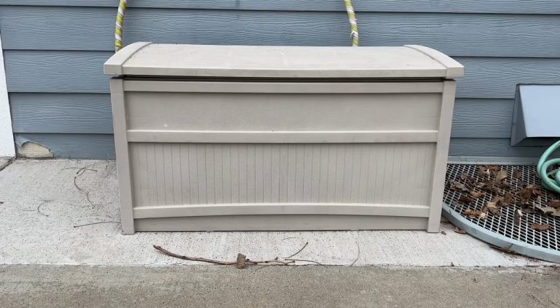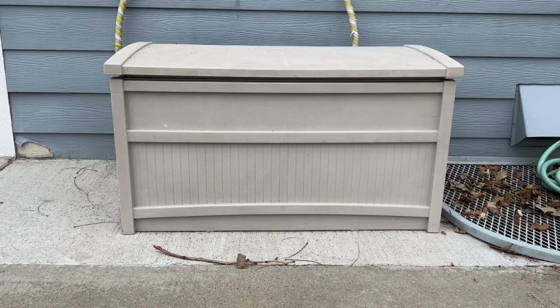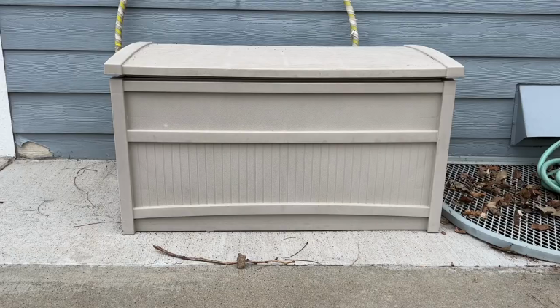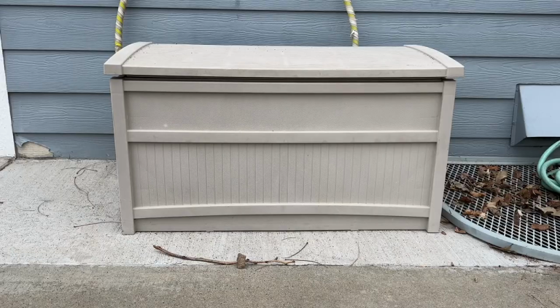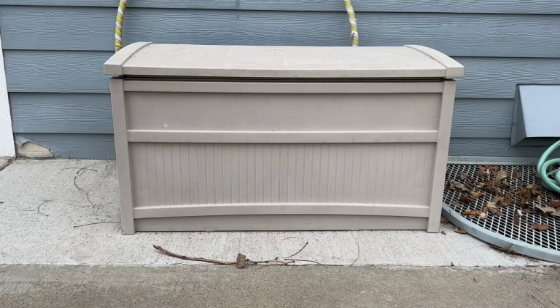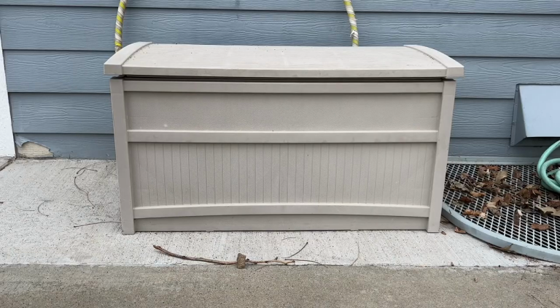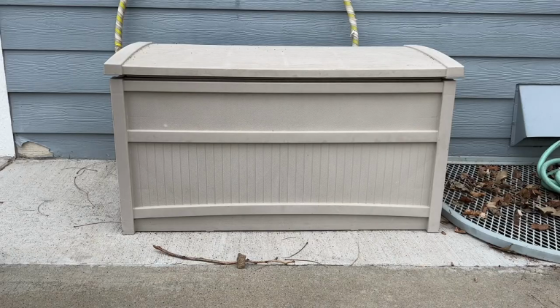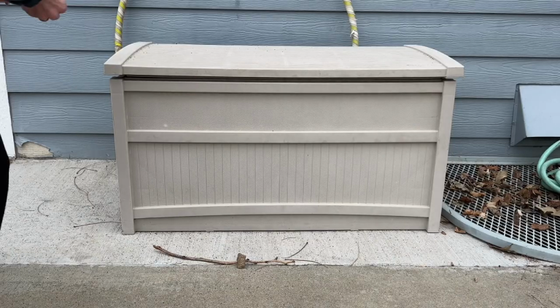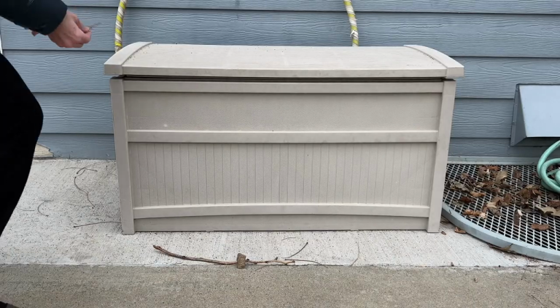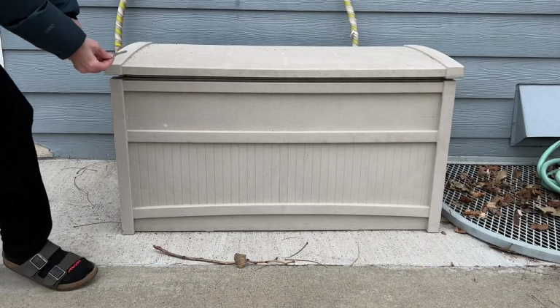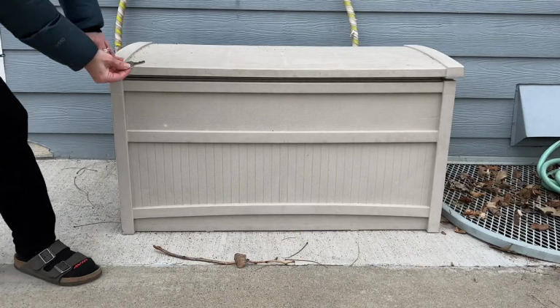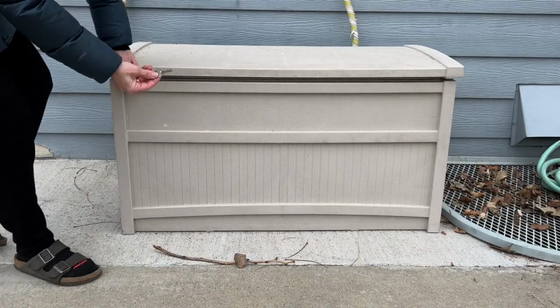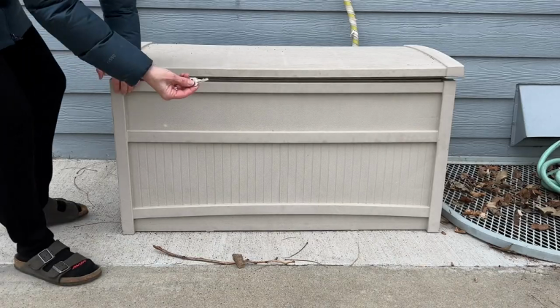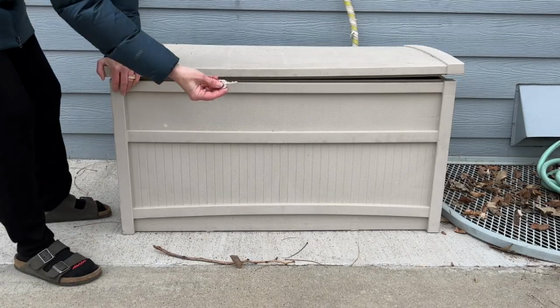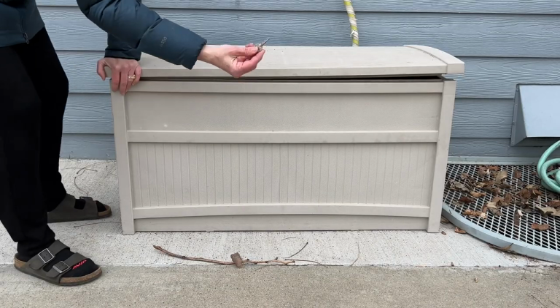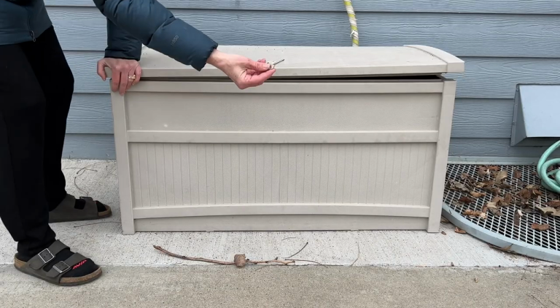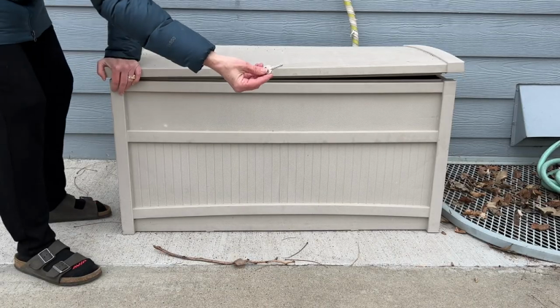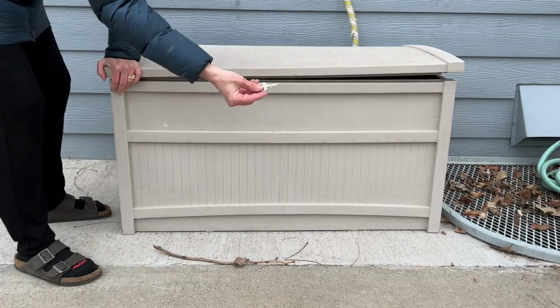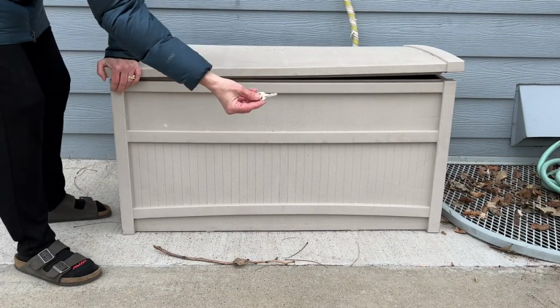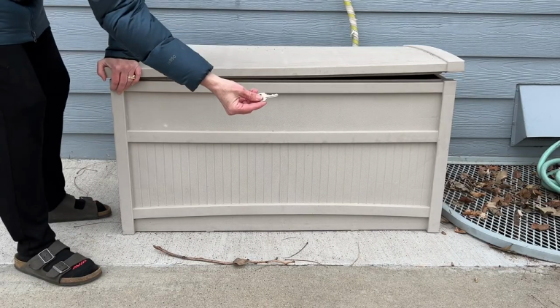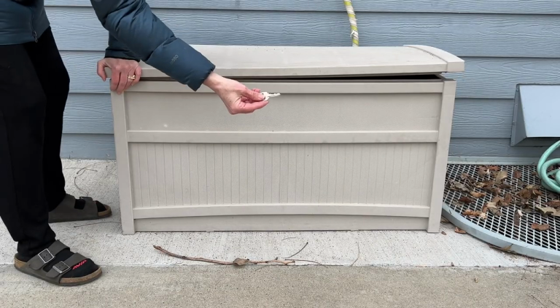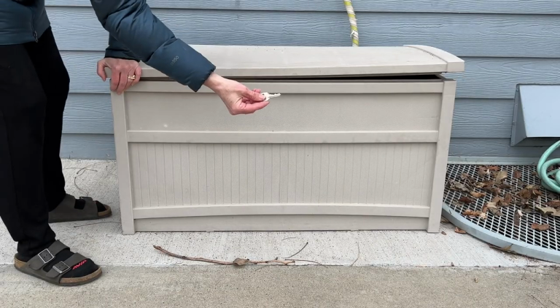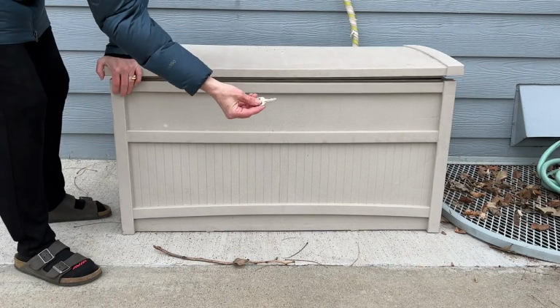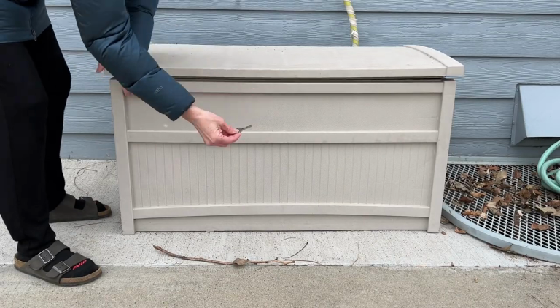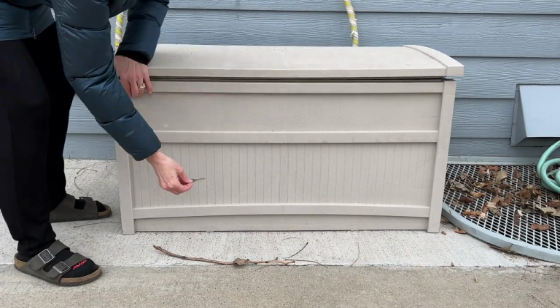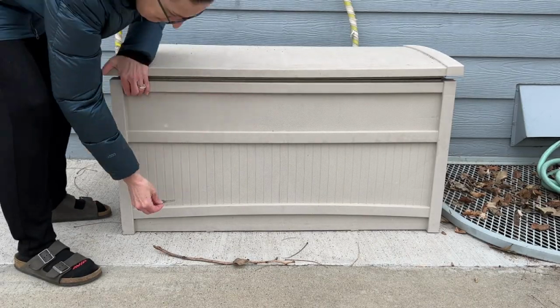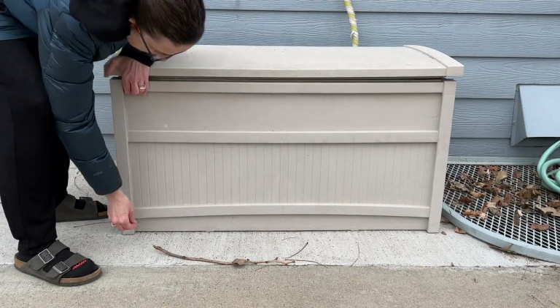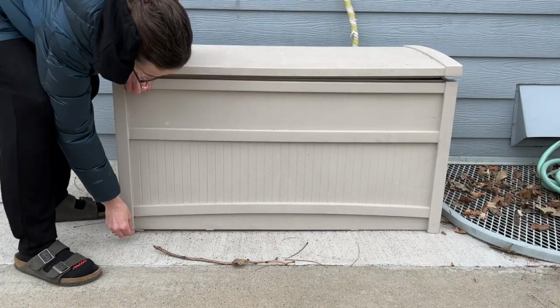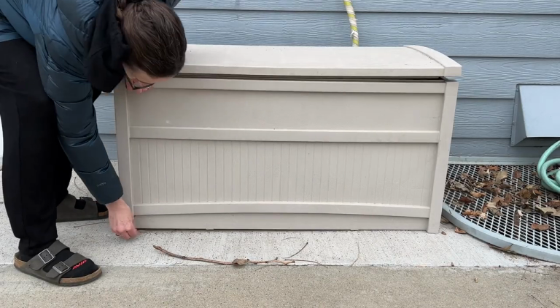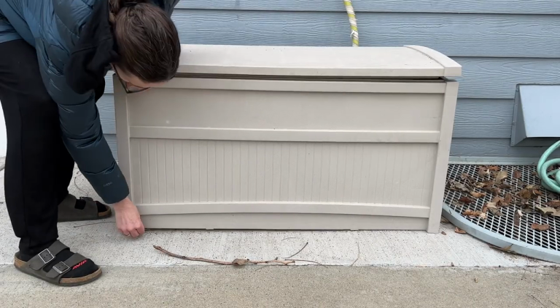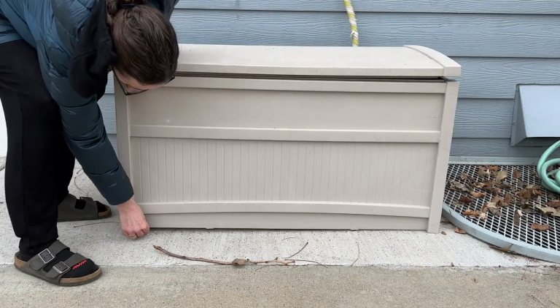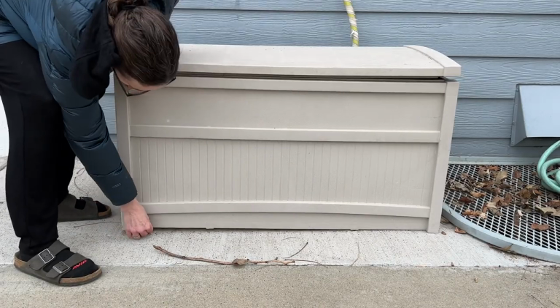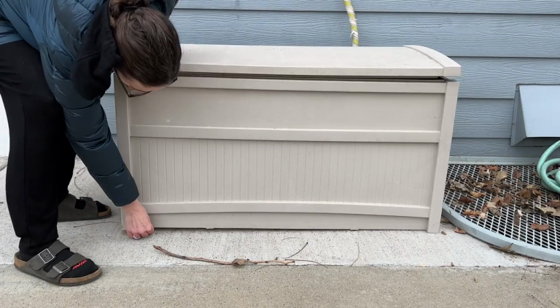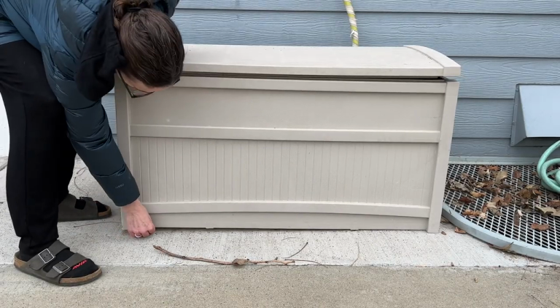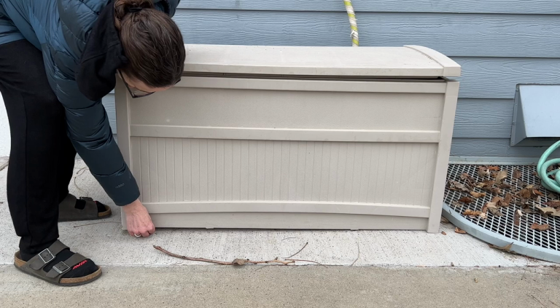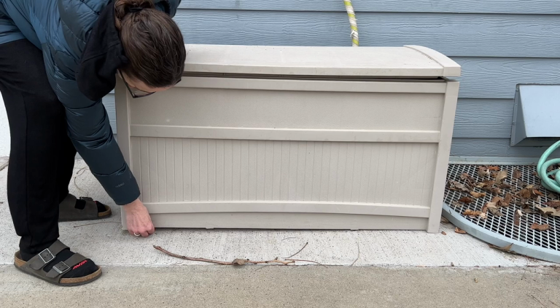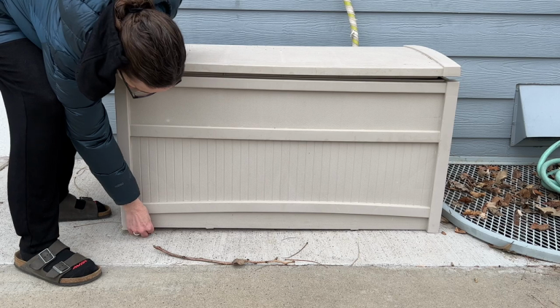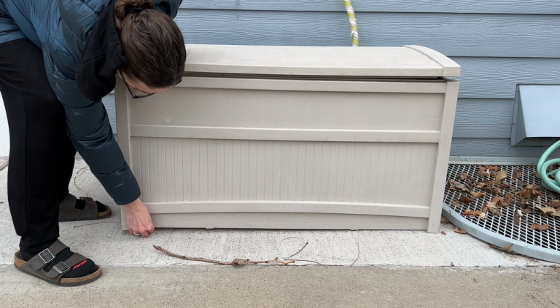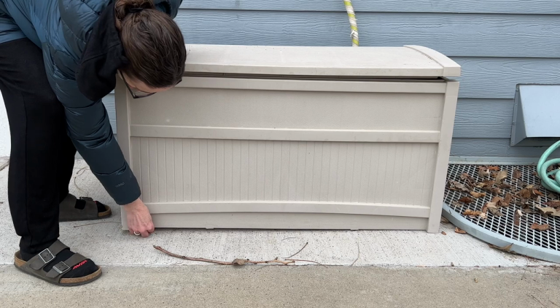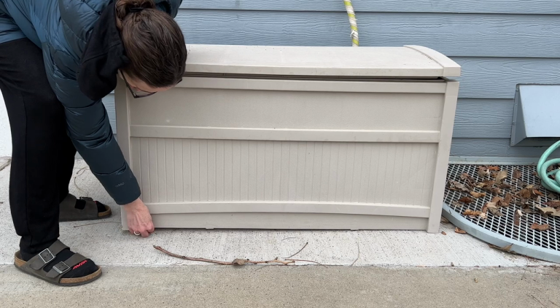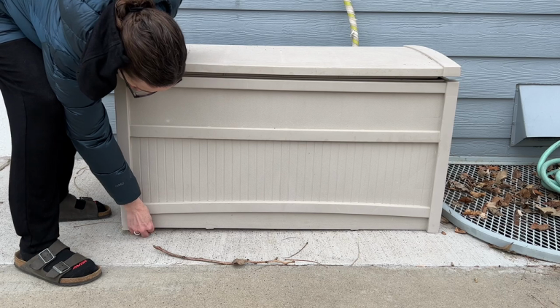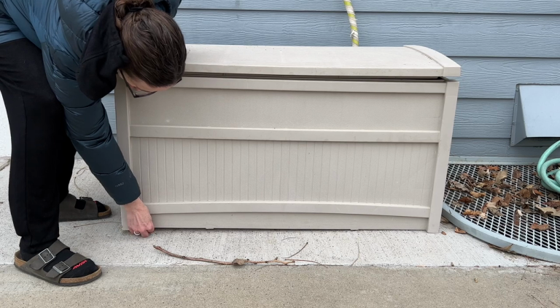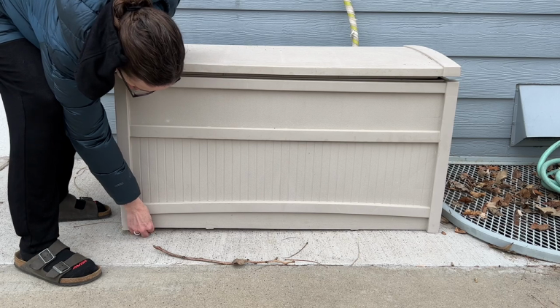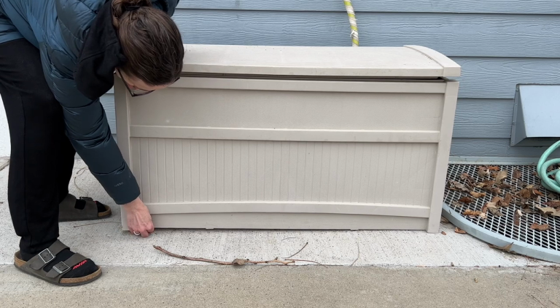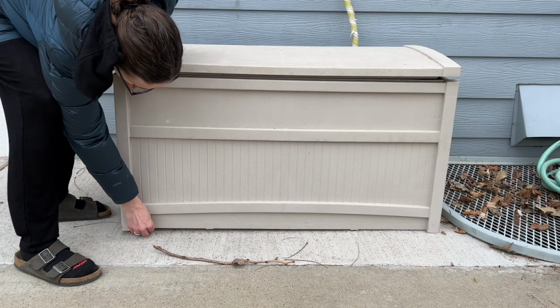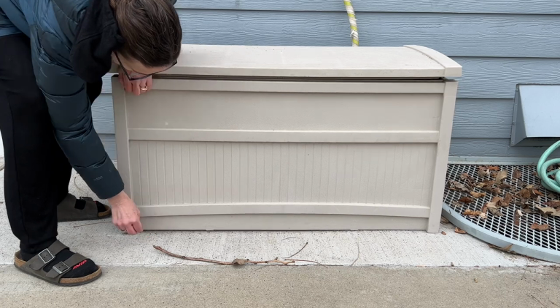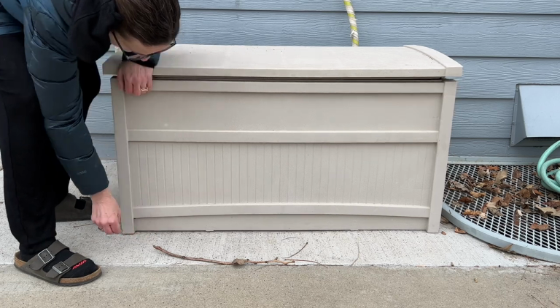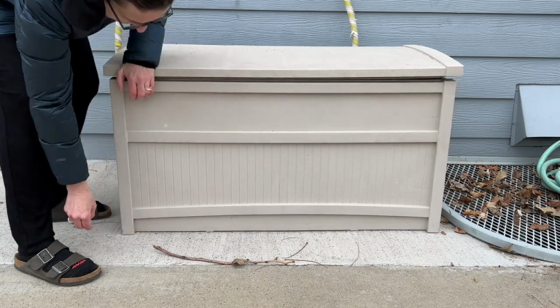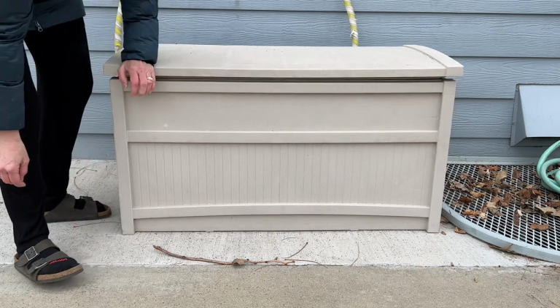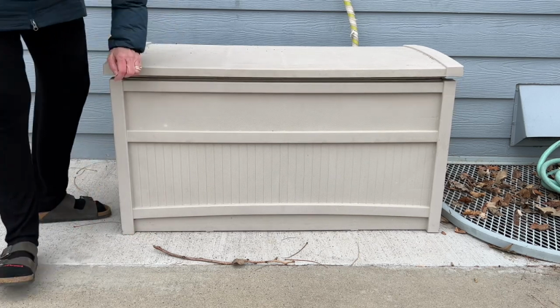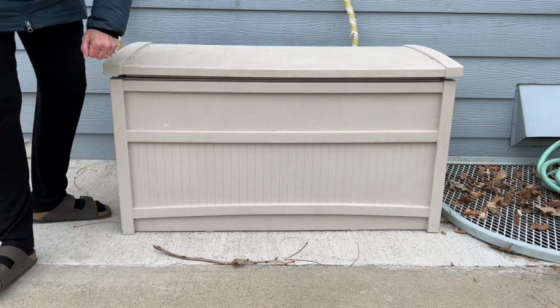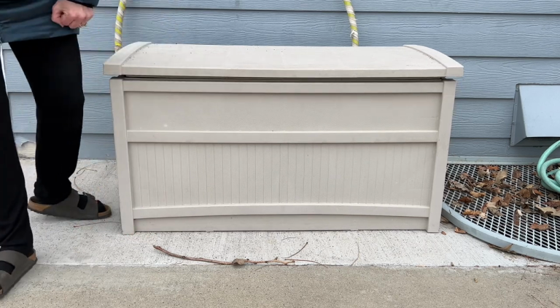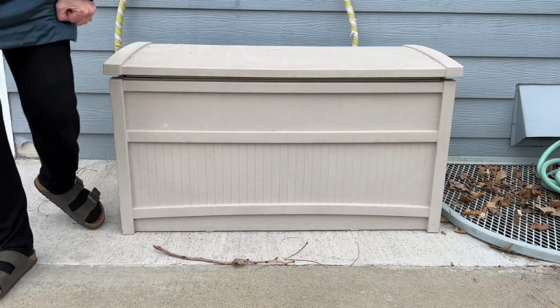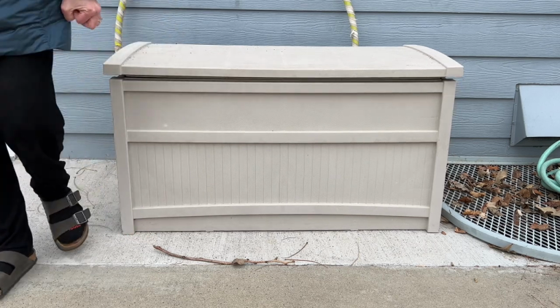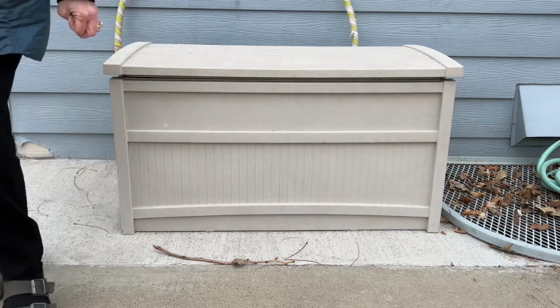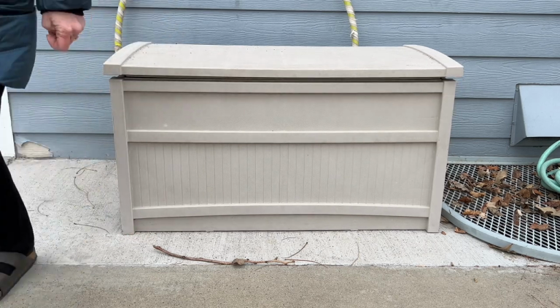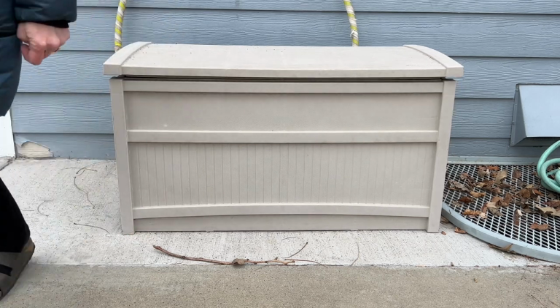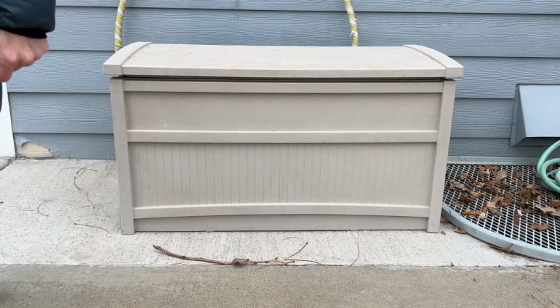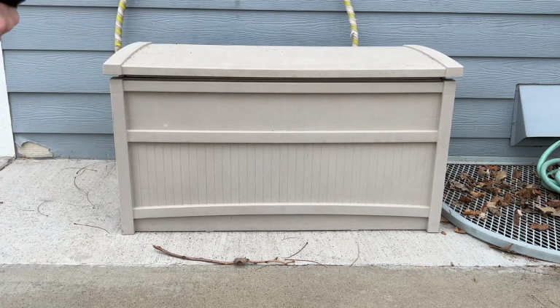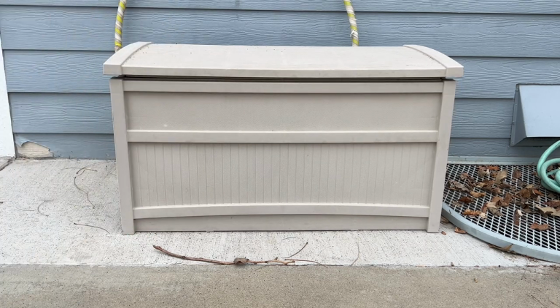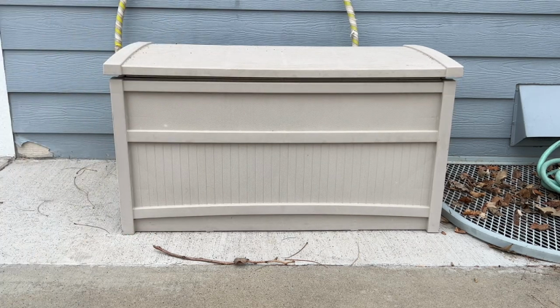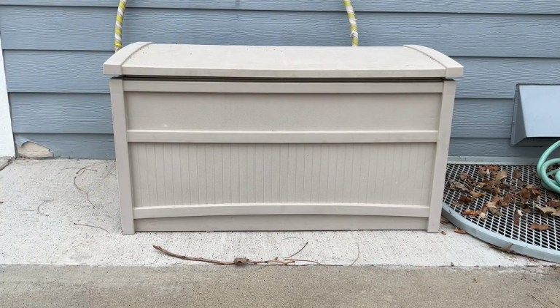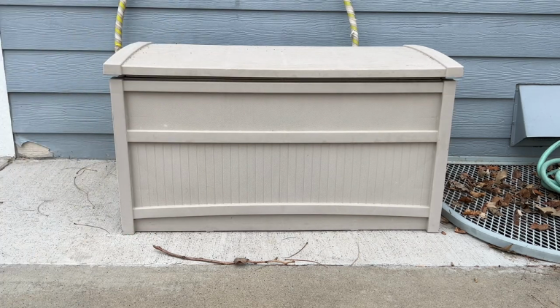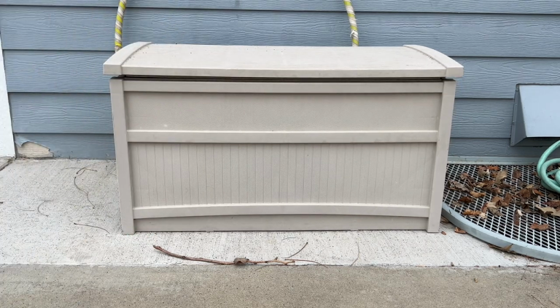You can place your key under a storage bench, or even better, underneath a dog house. Most people don't want to mess around if they think there's a dog around.